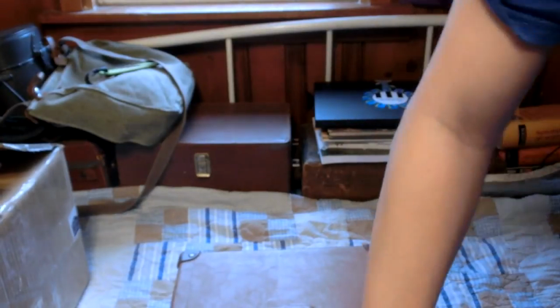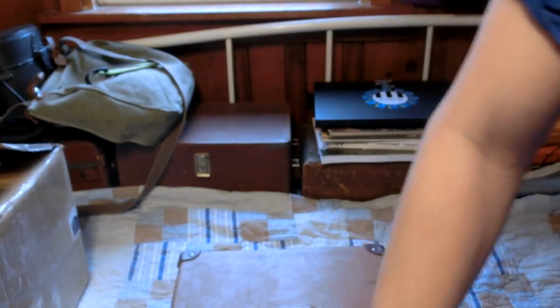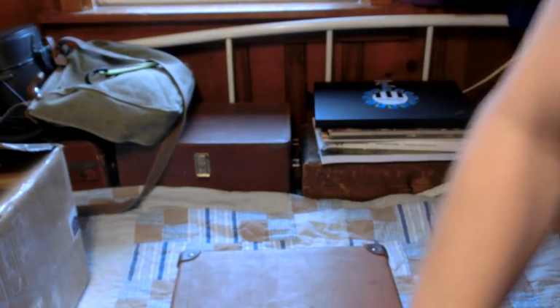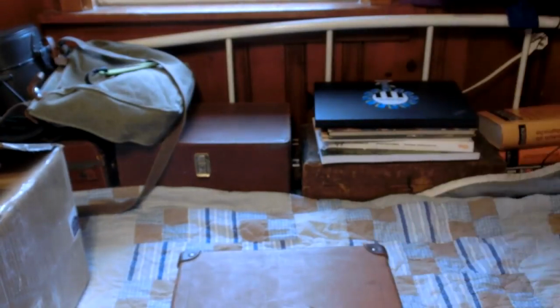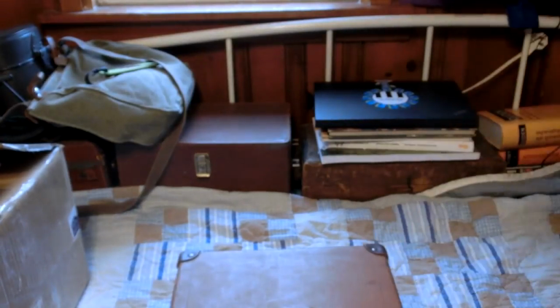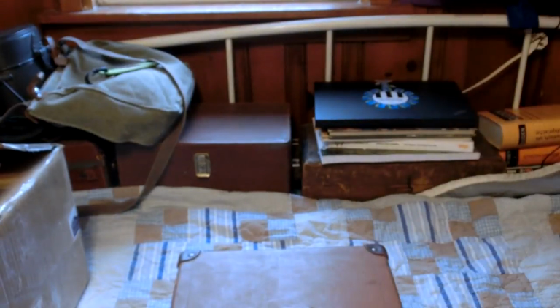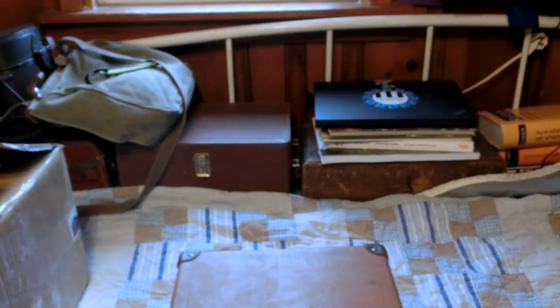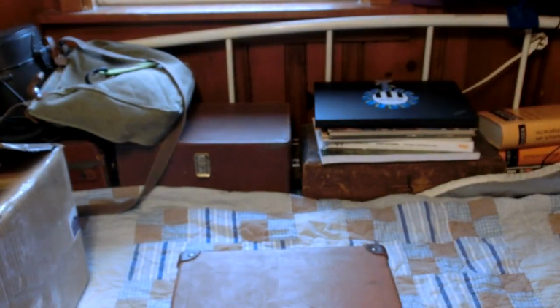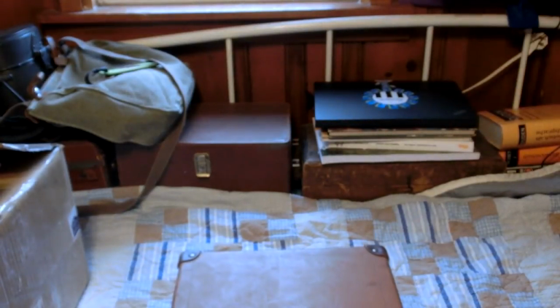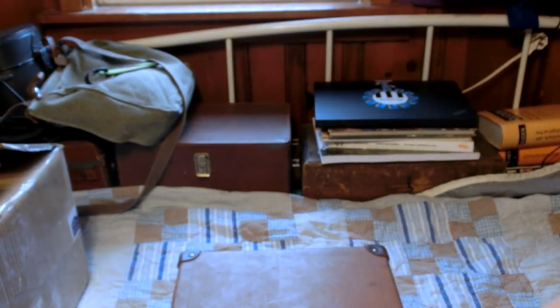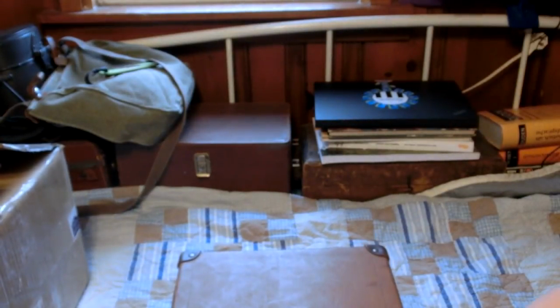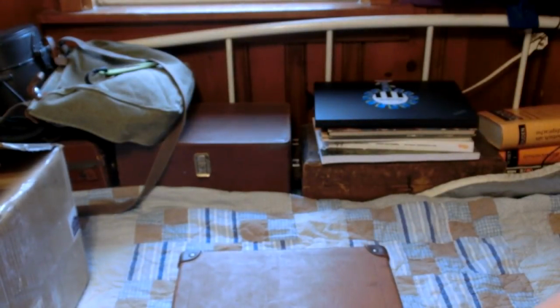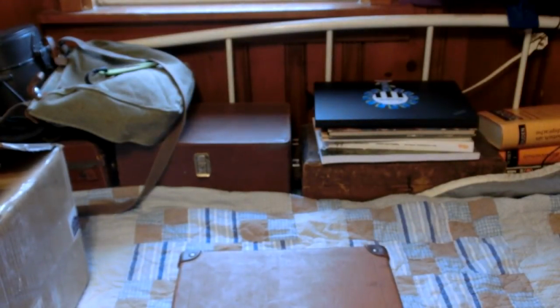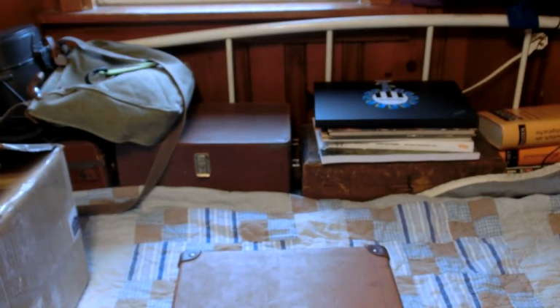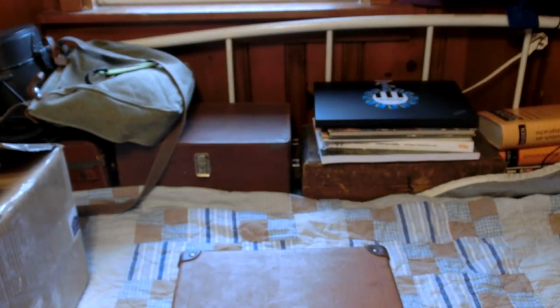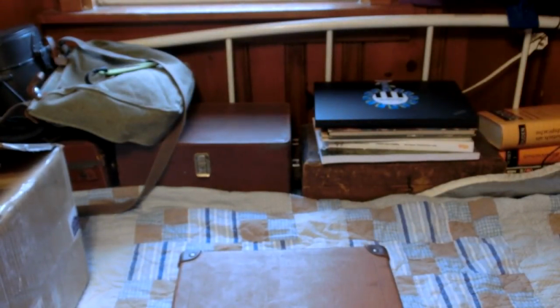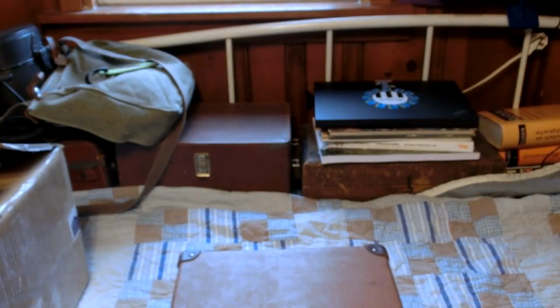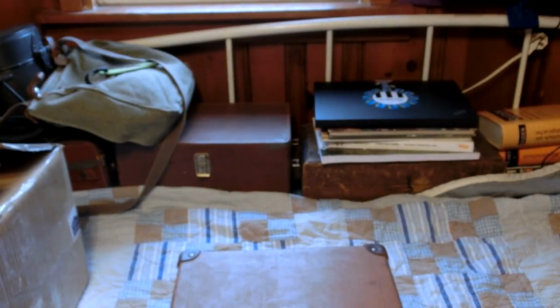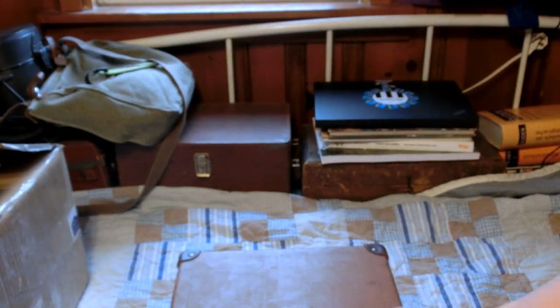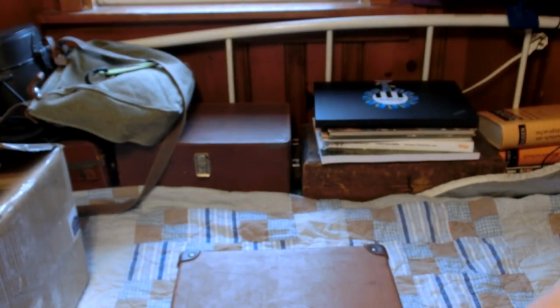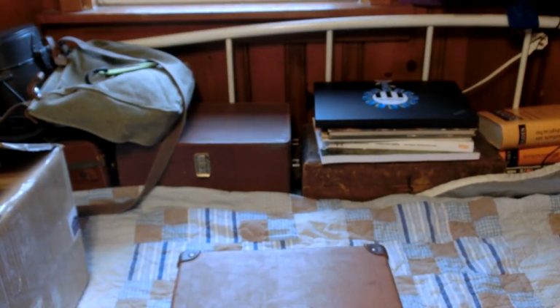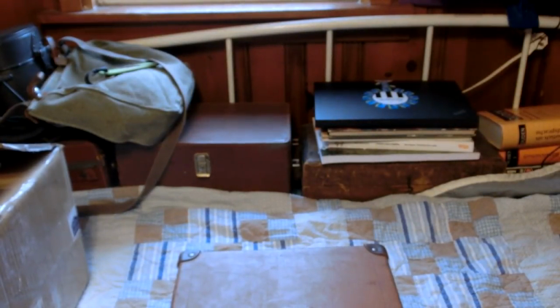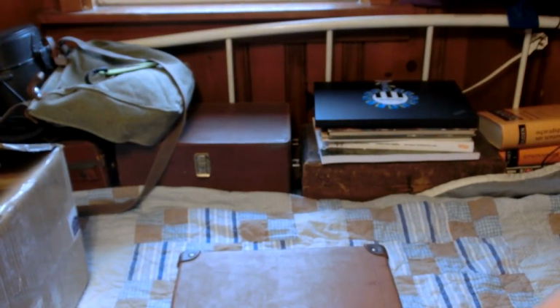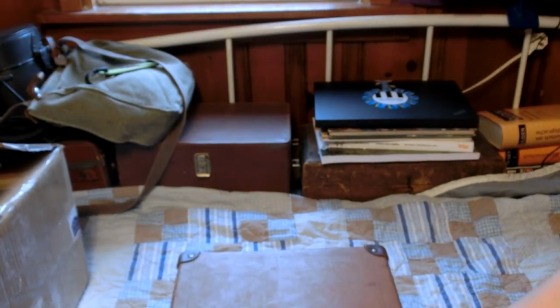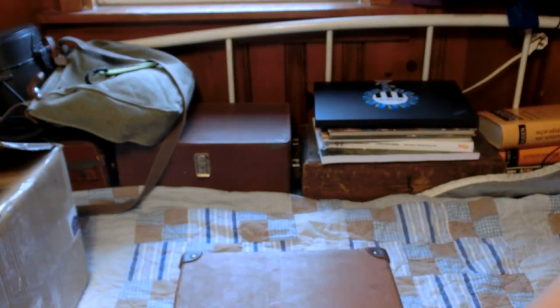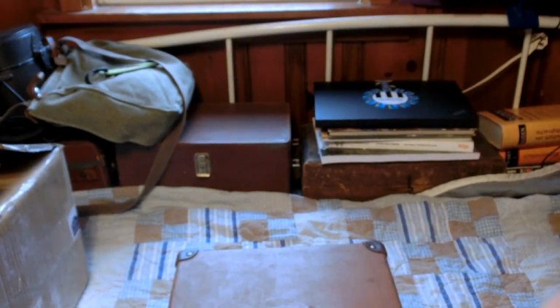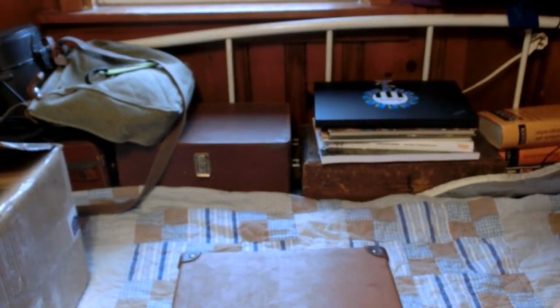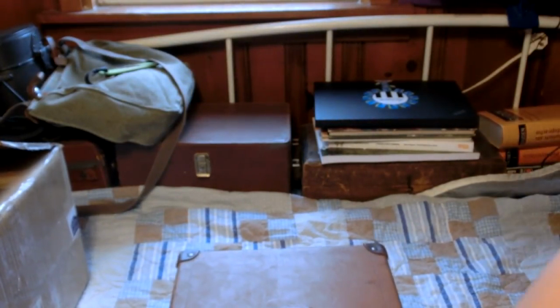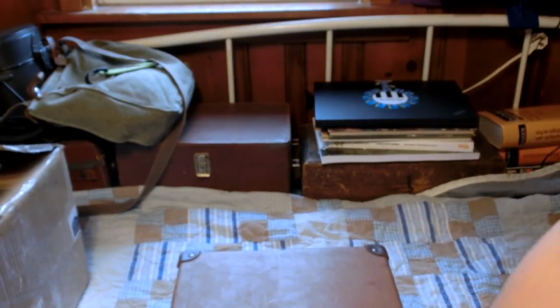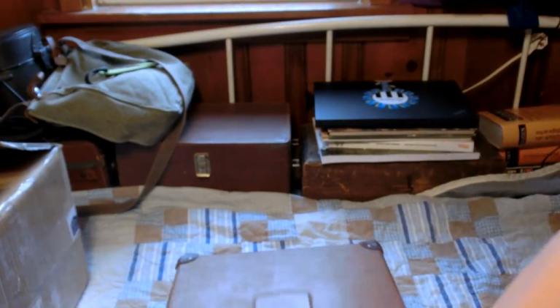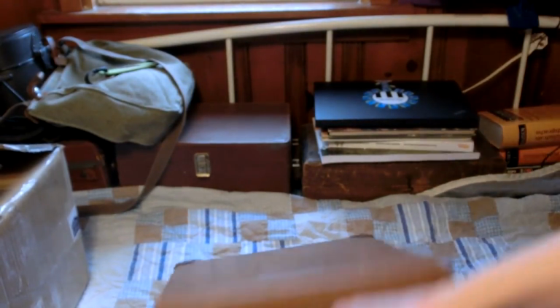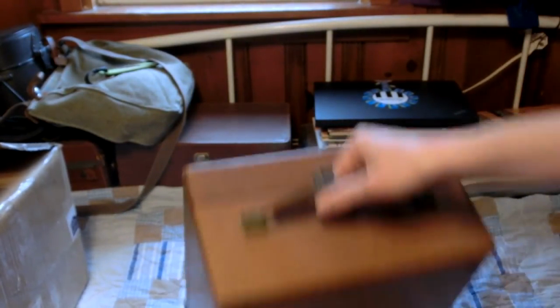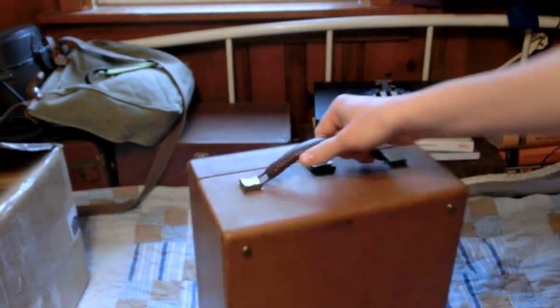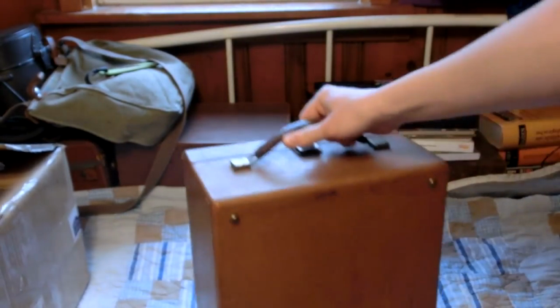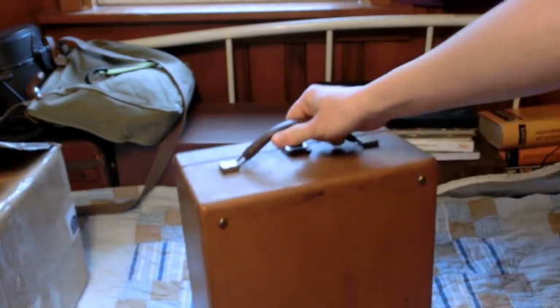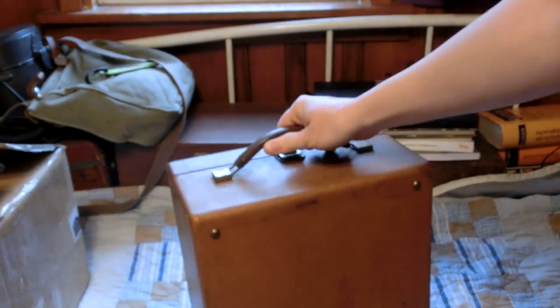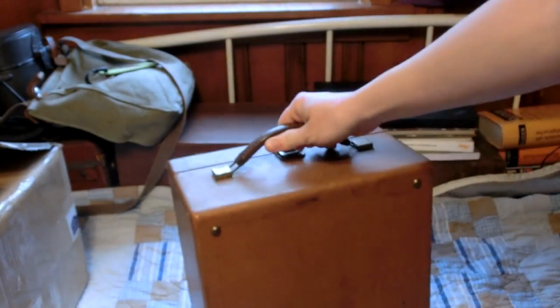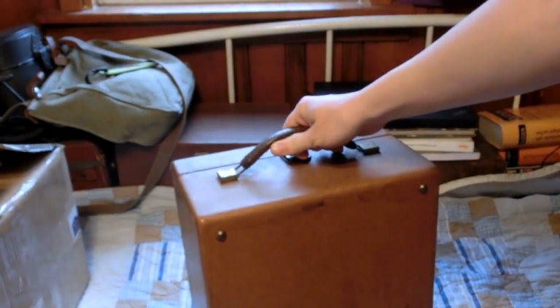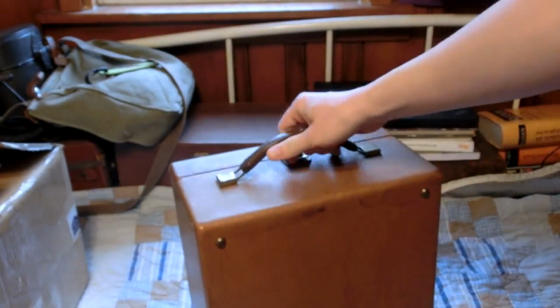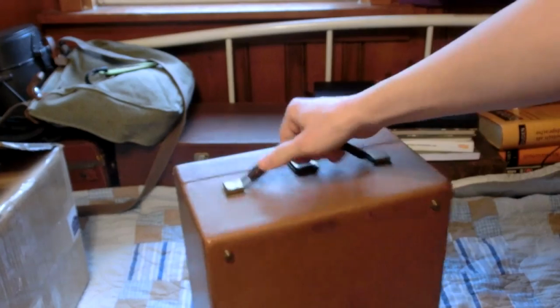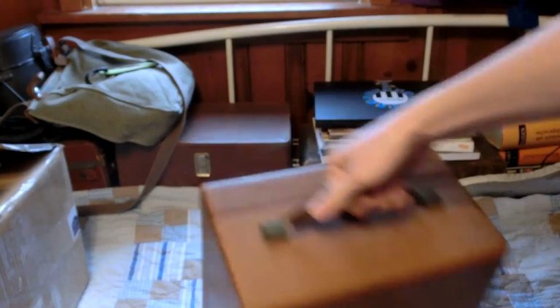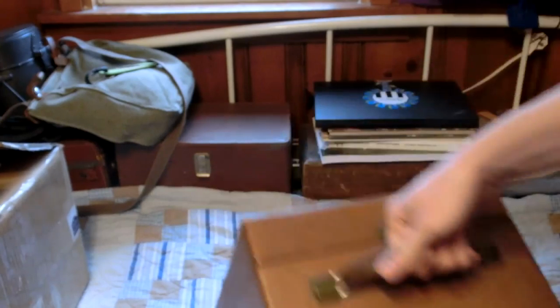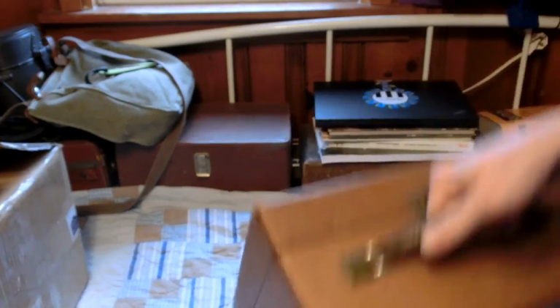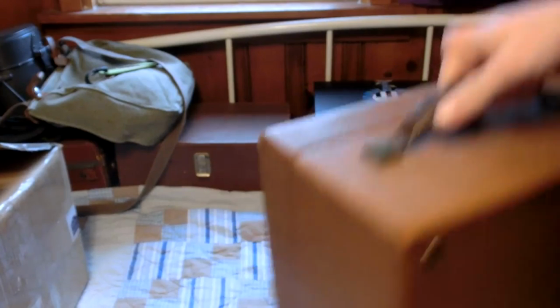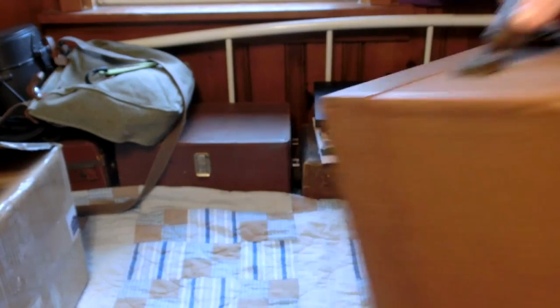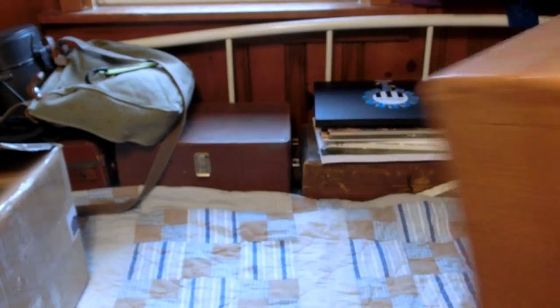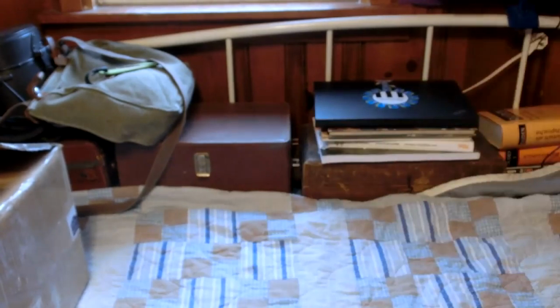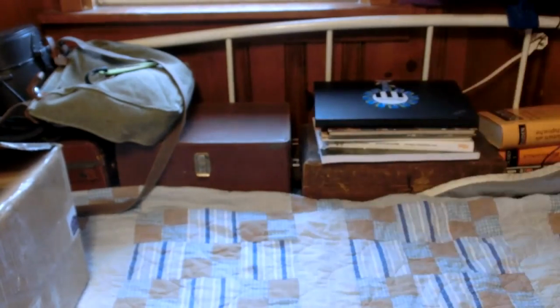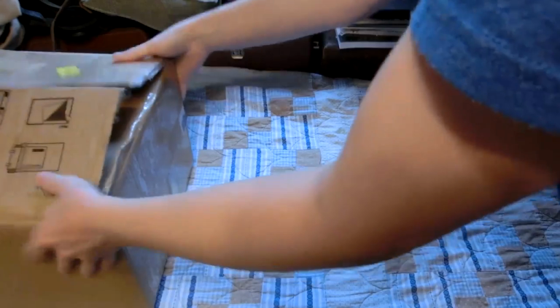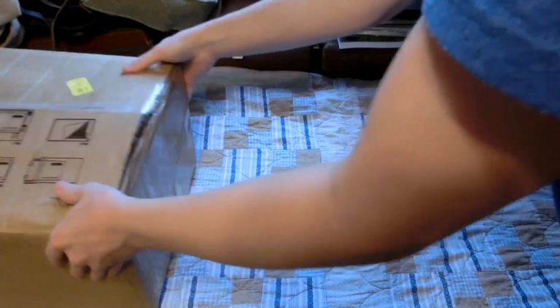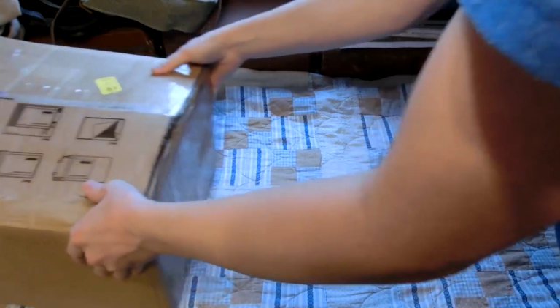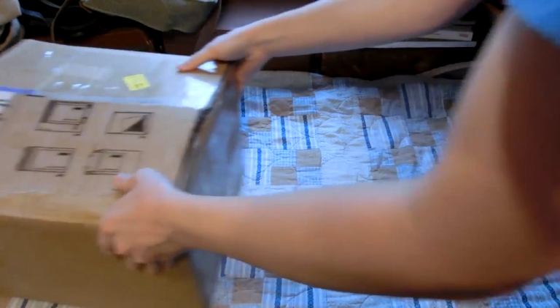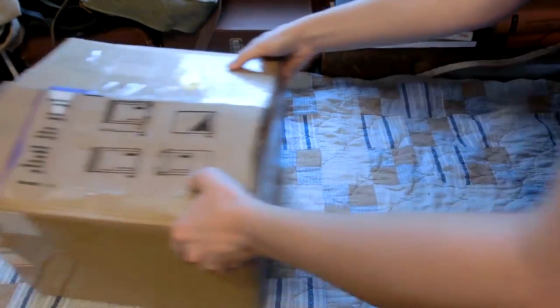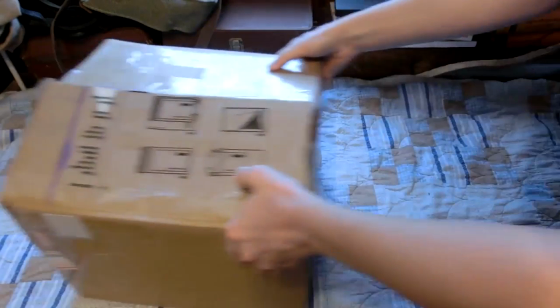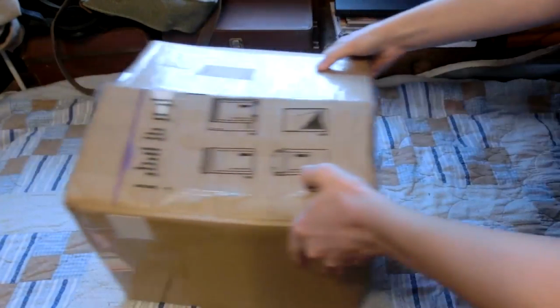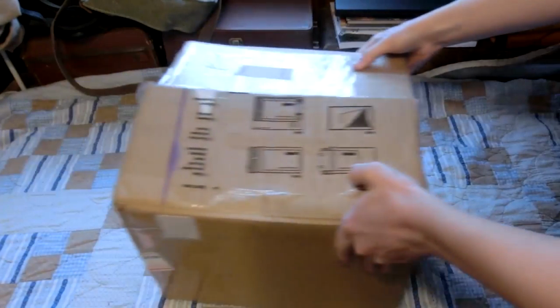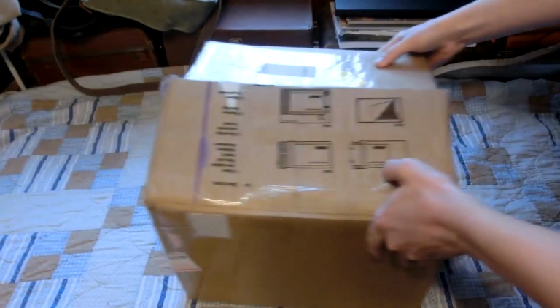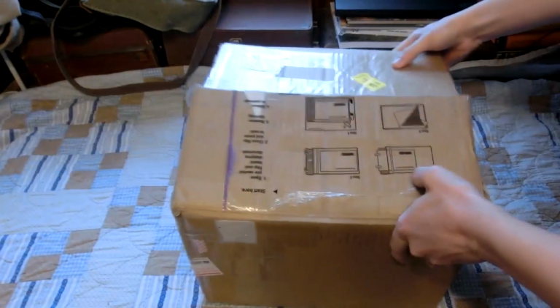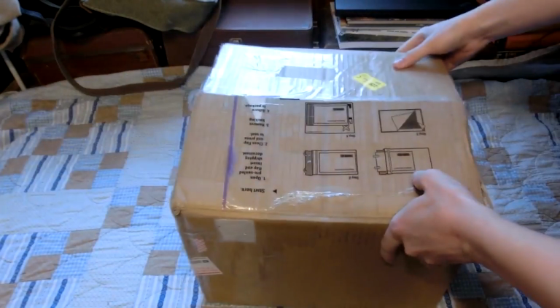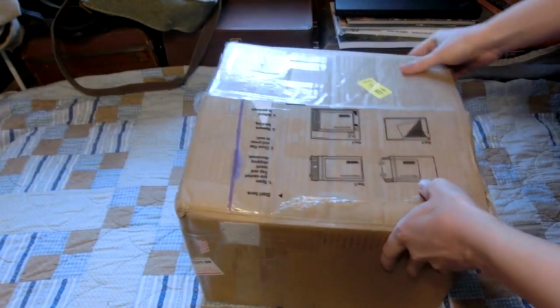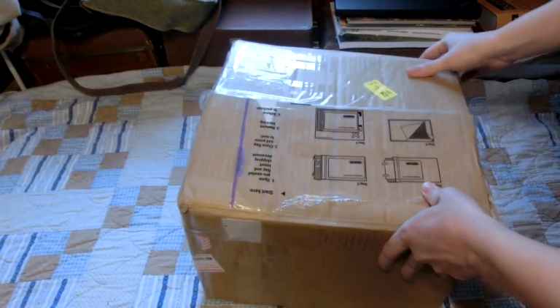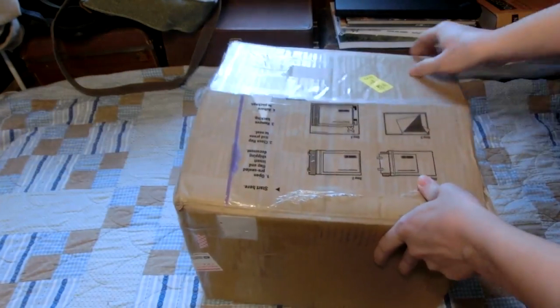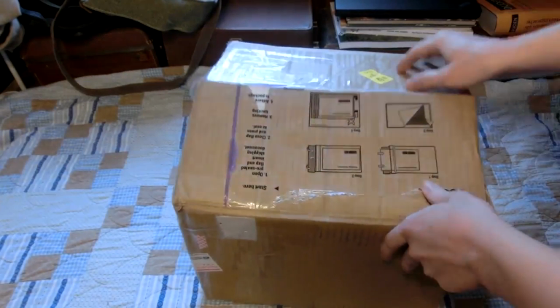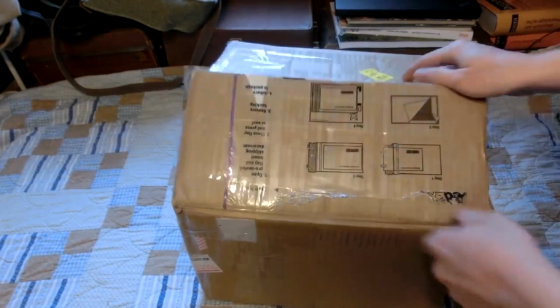I felt like getting this one instead of another just because it had a case — it's kind of a nice case. Now onto the first subscriber package.